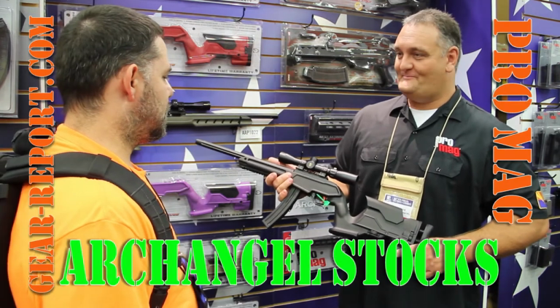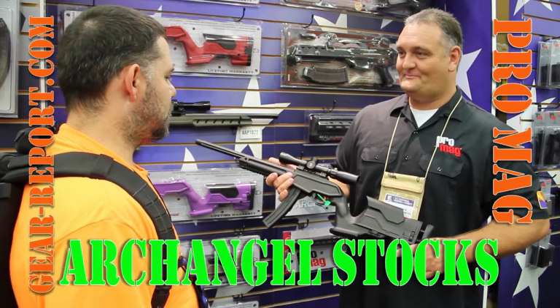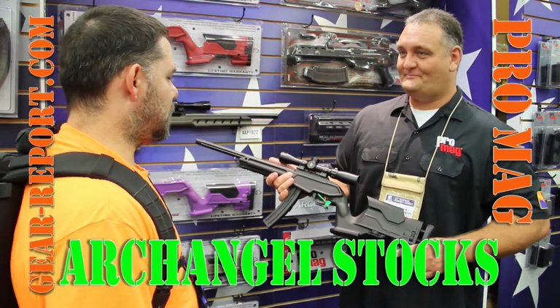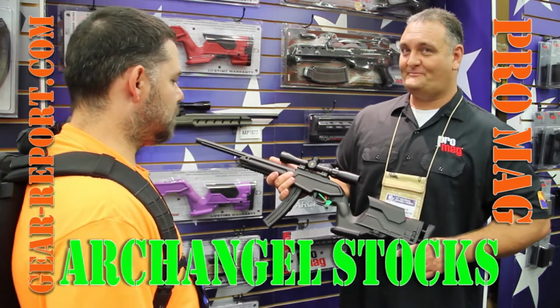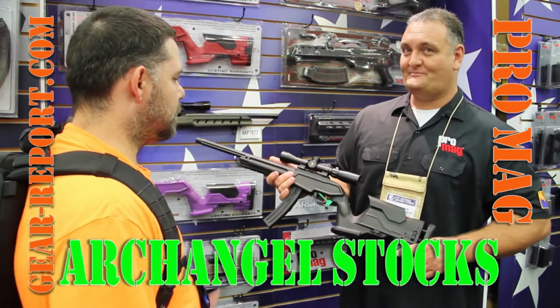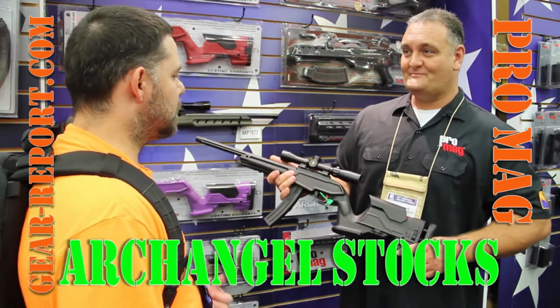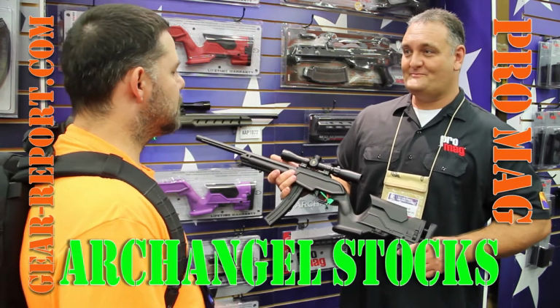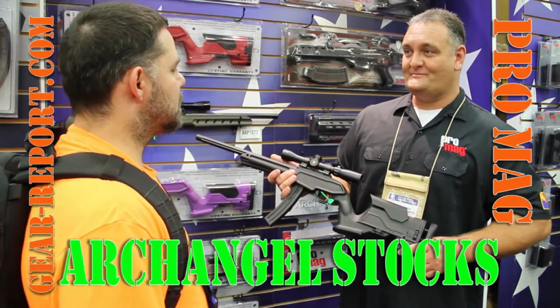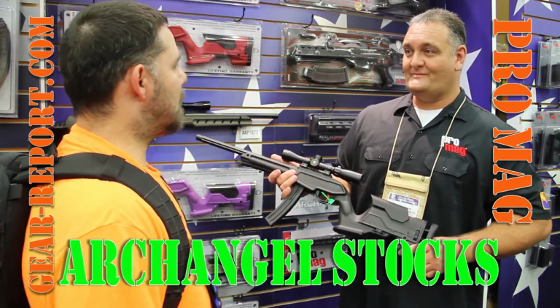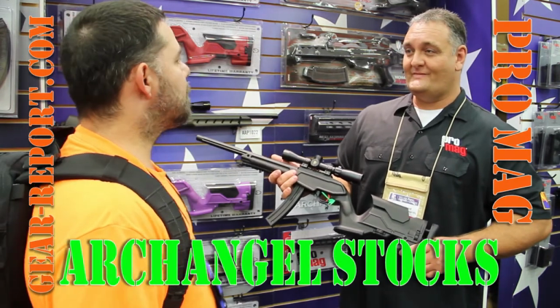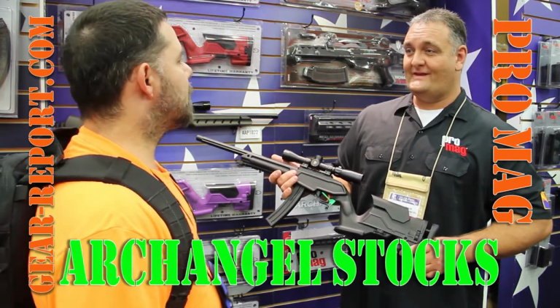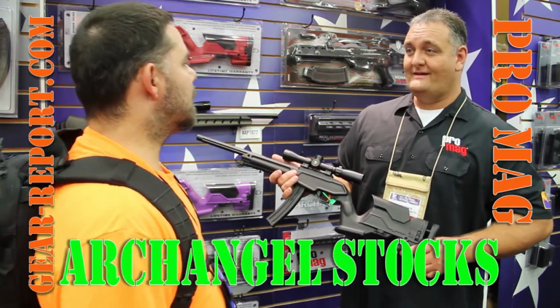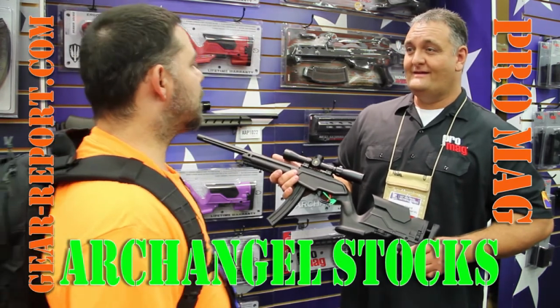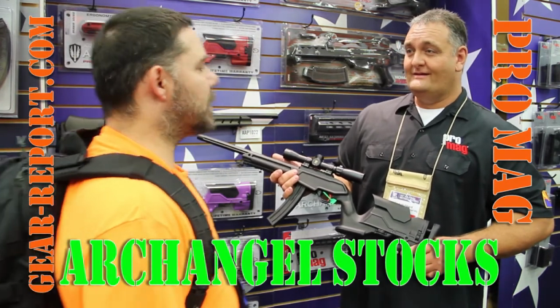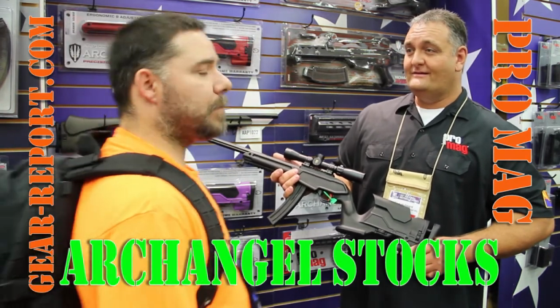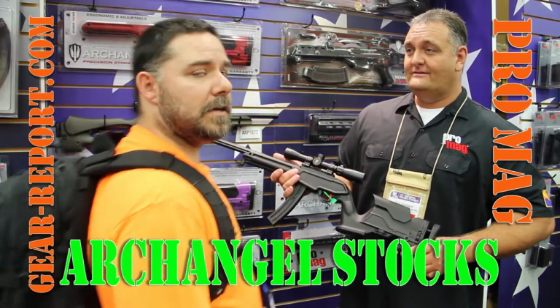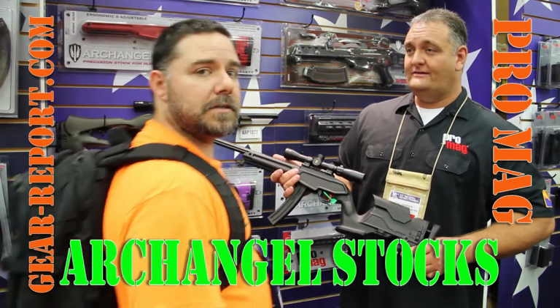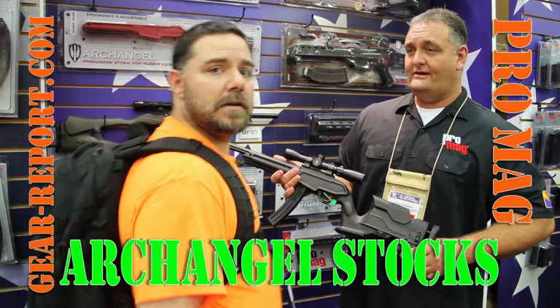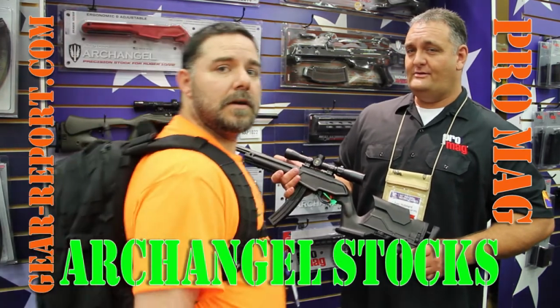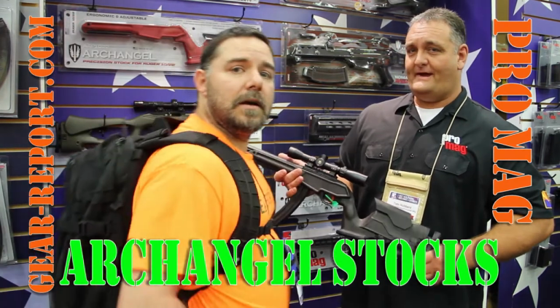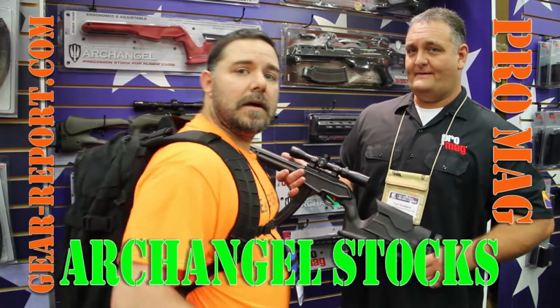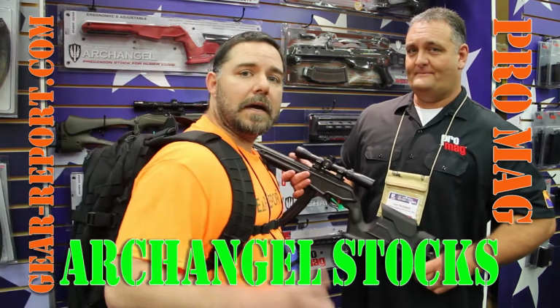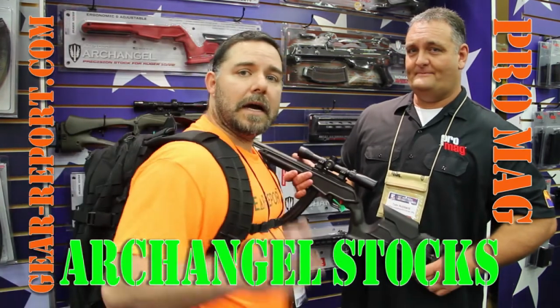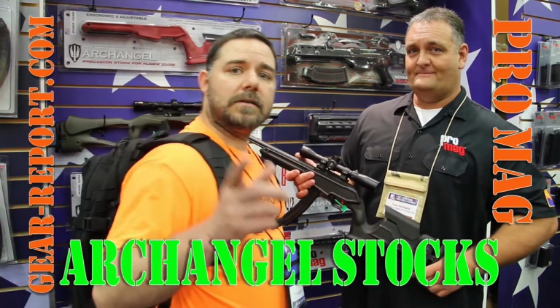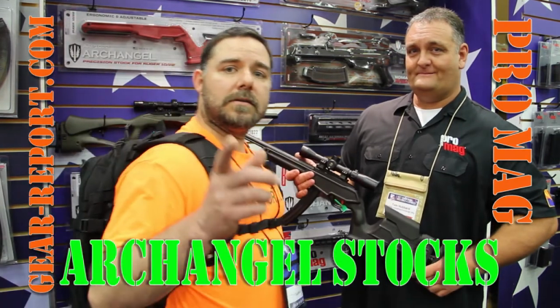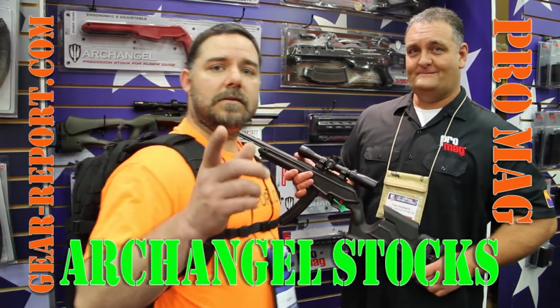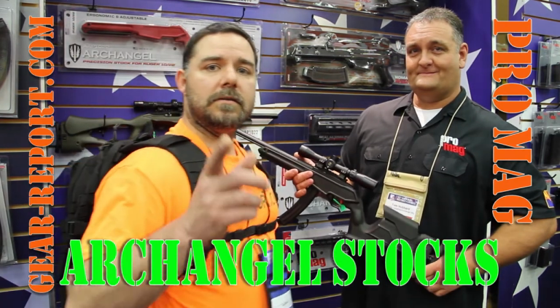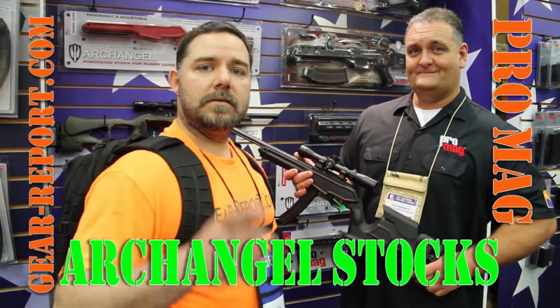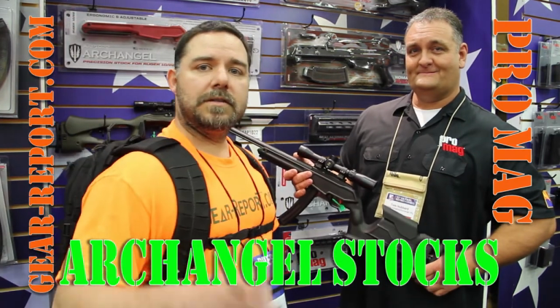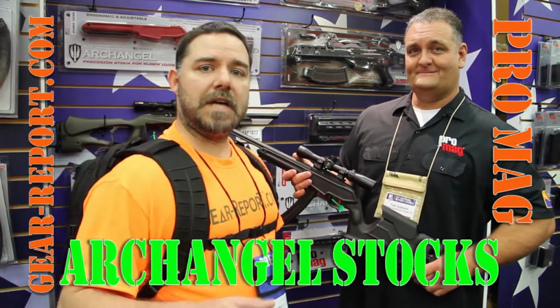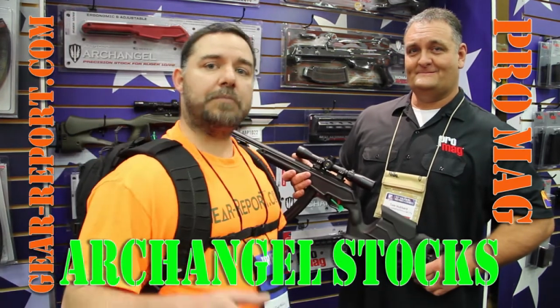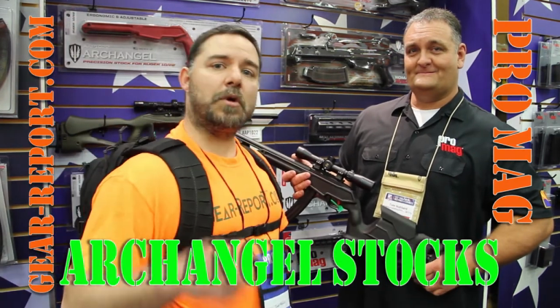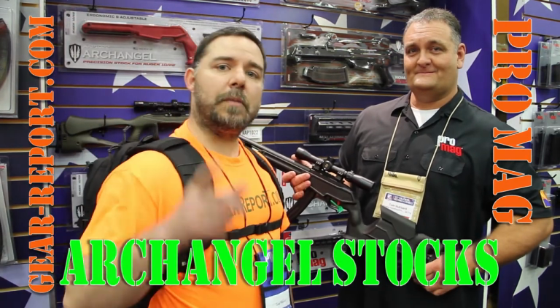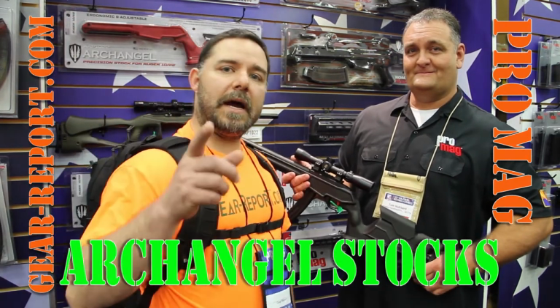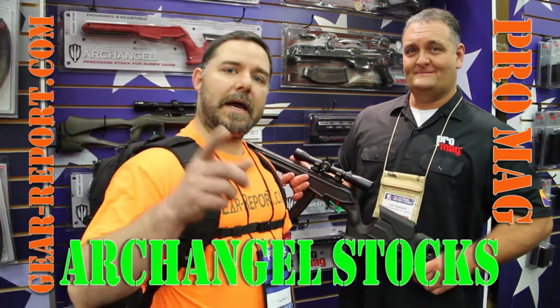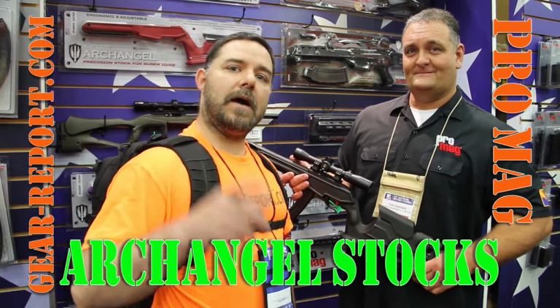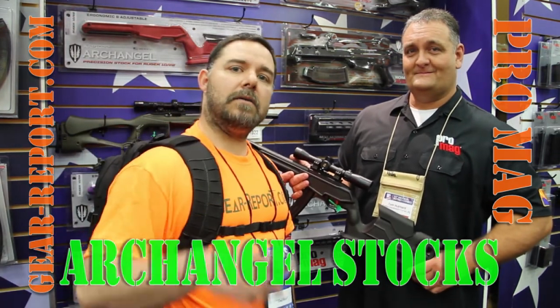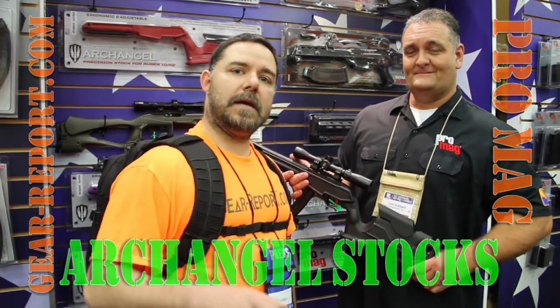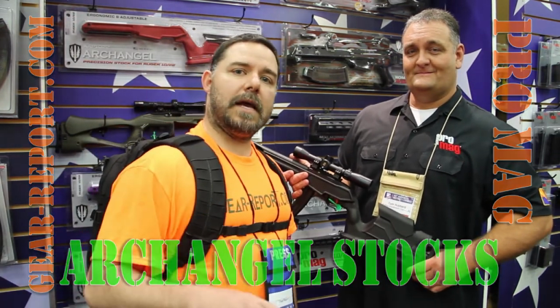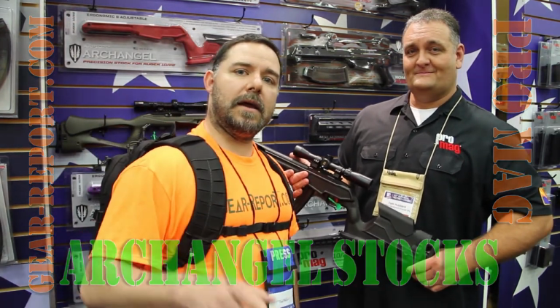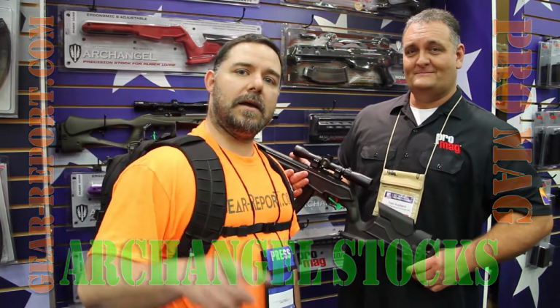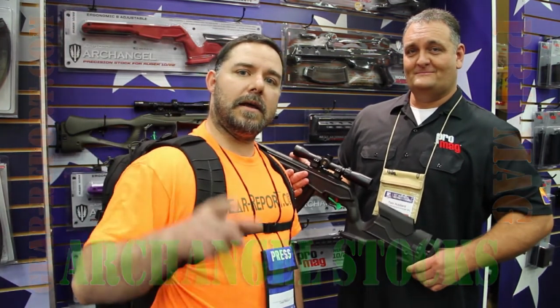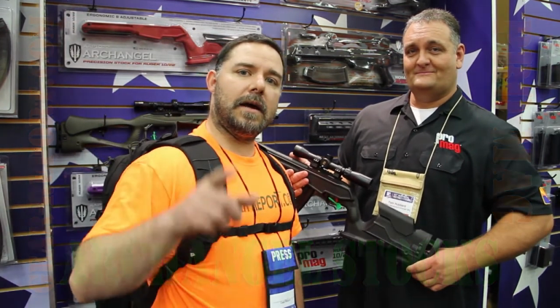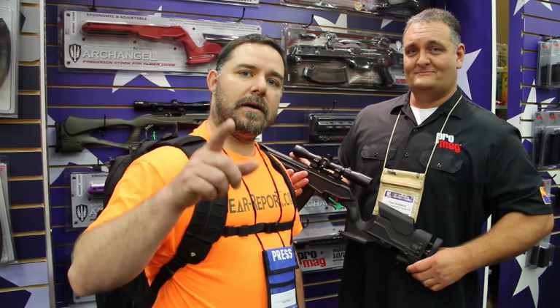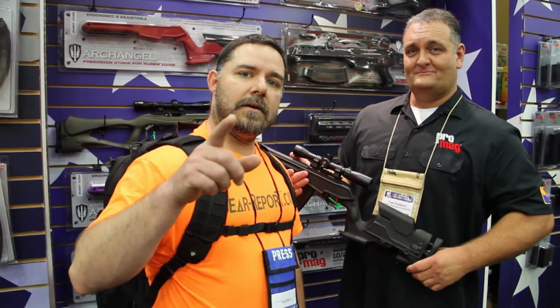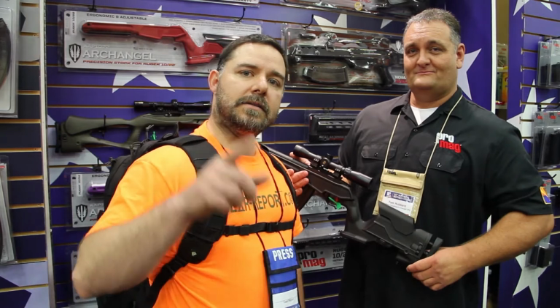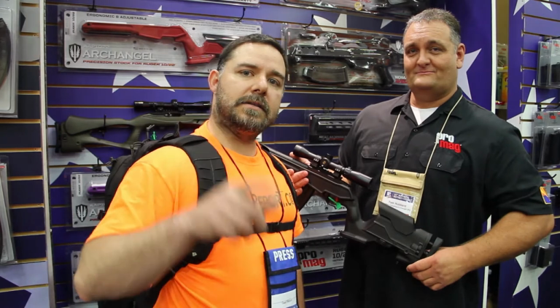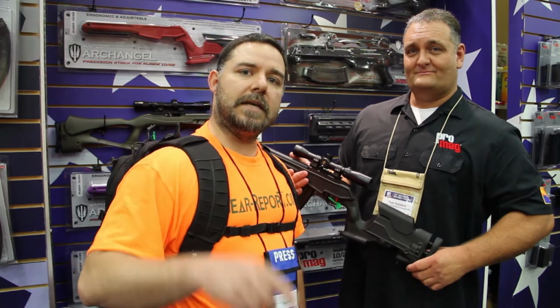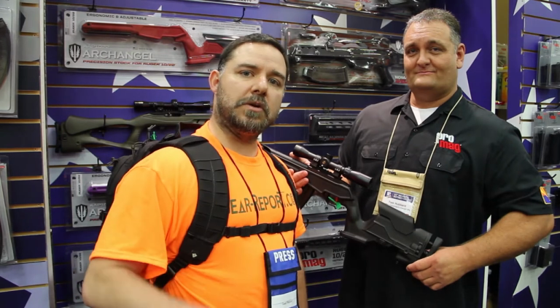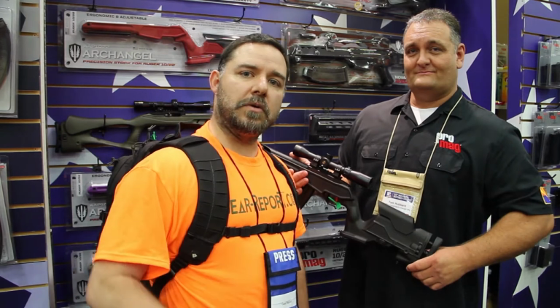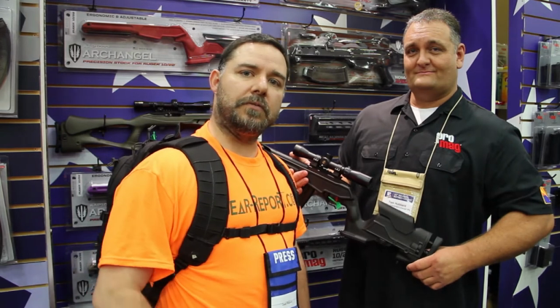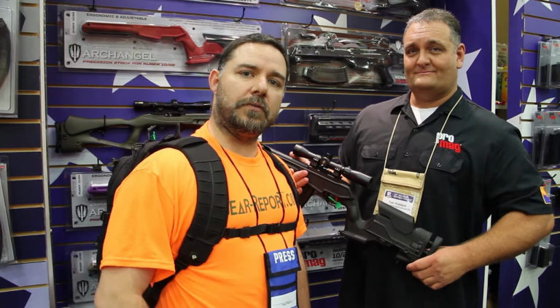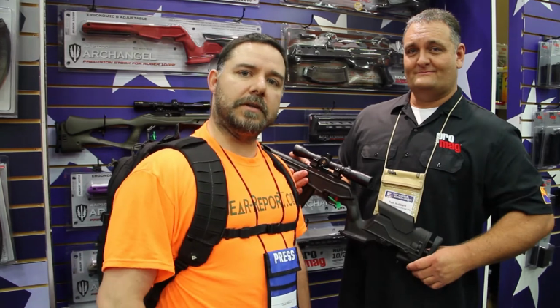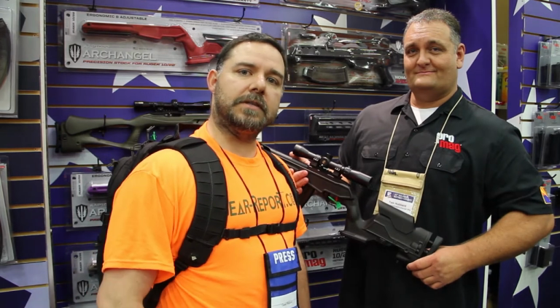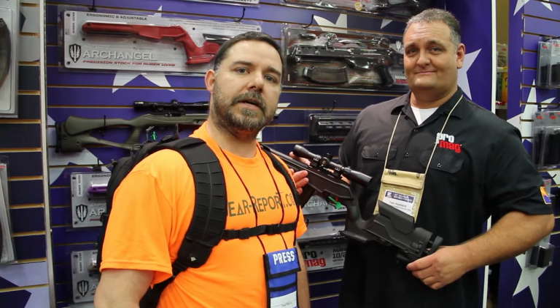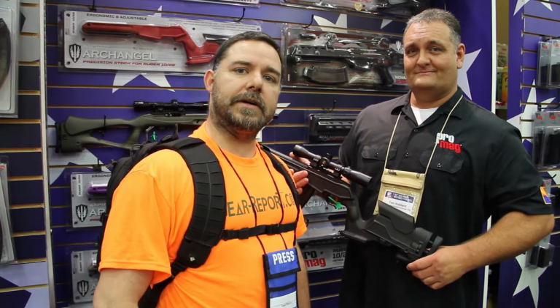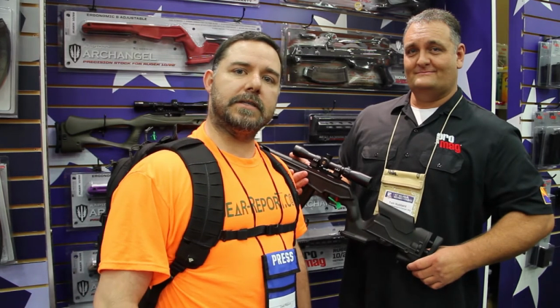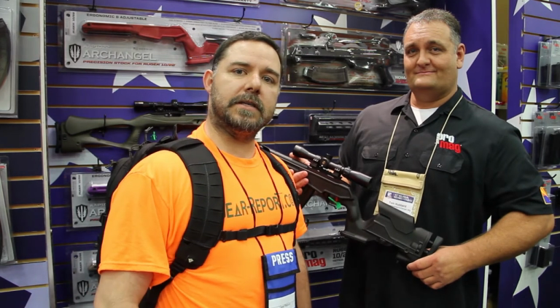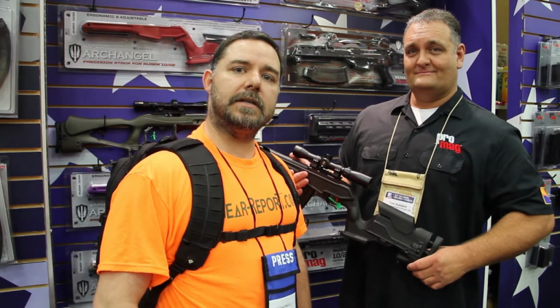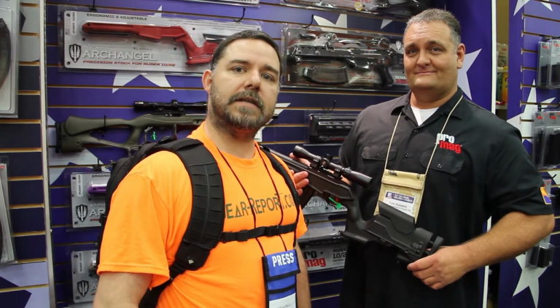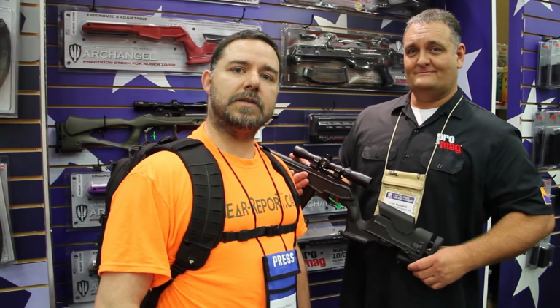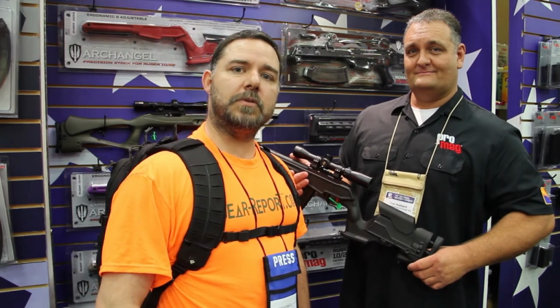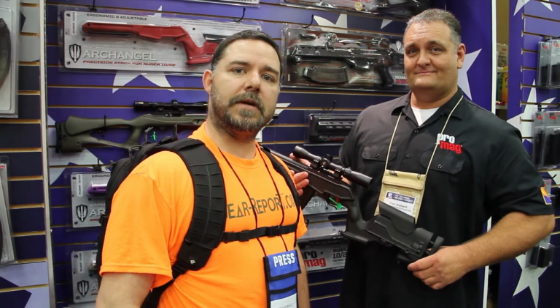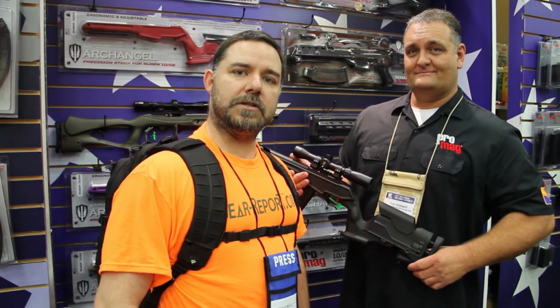Well, Tom, thank you very much. You bet. Guys, check ProMag out and stay tuned for the series on the 1022.